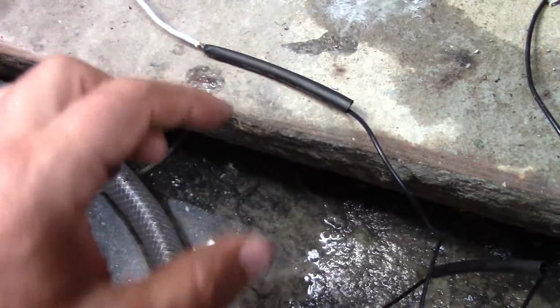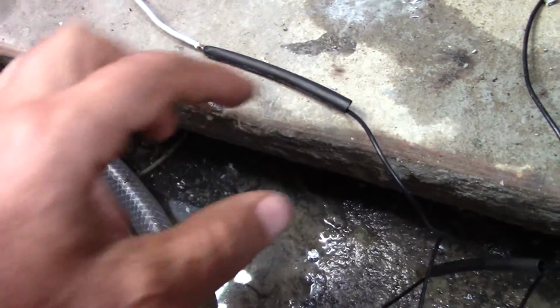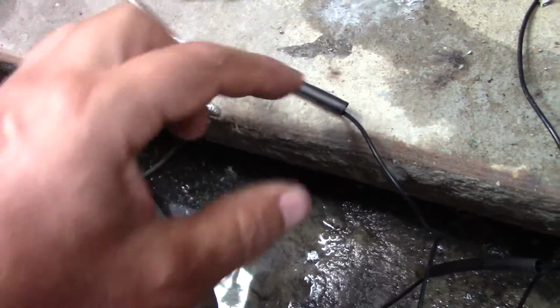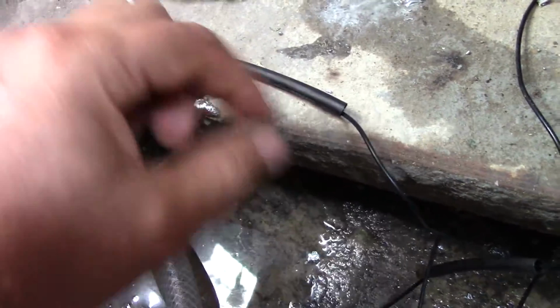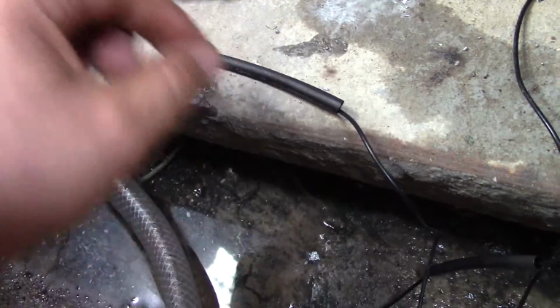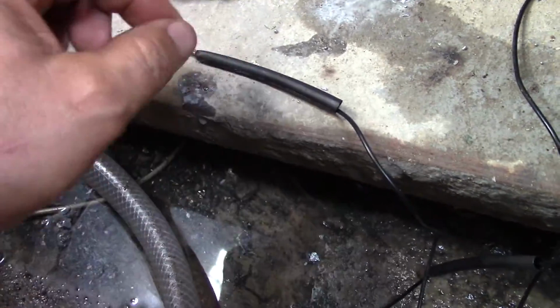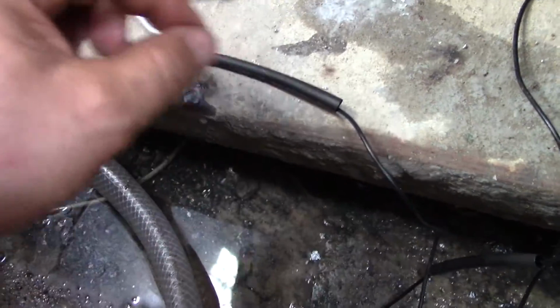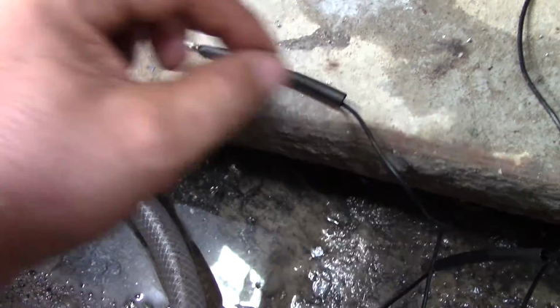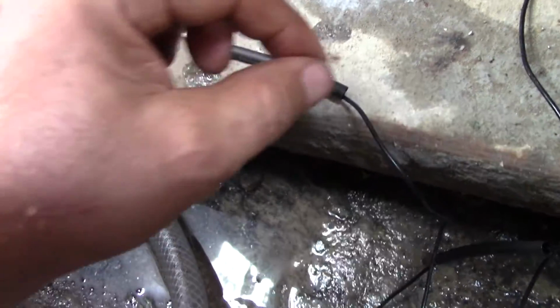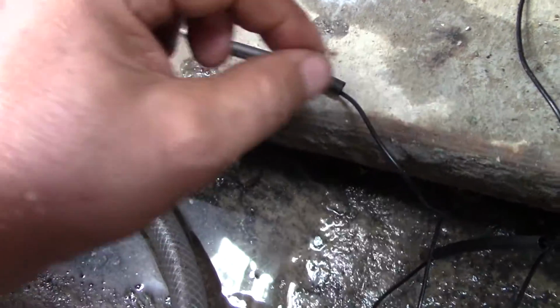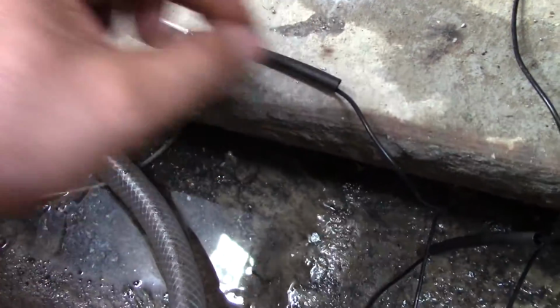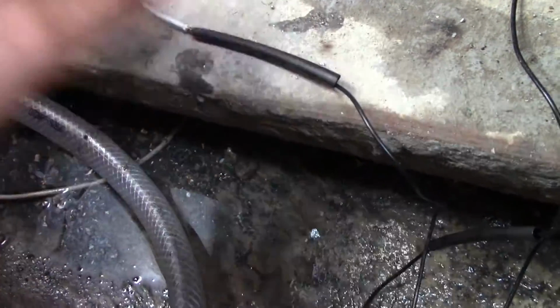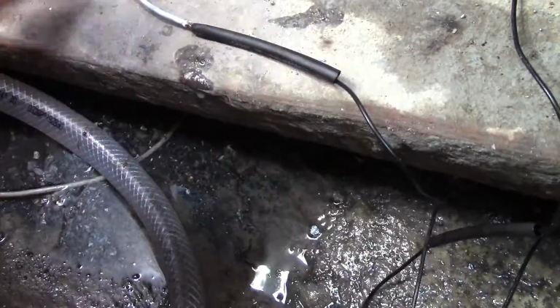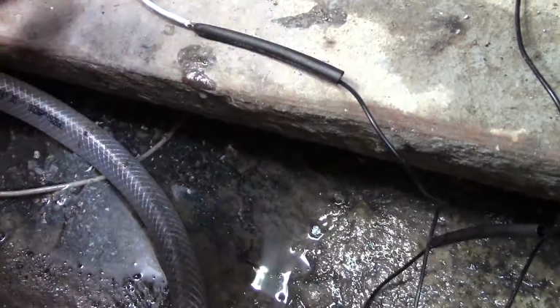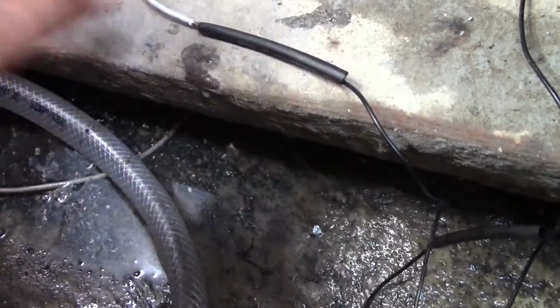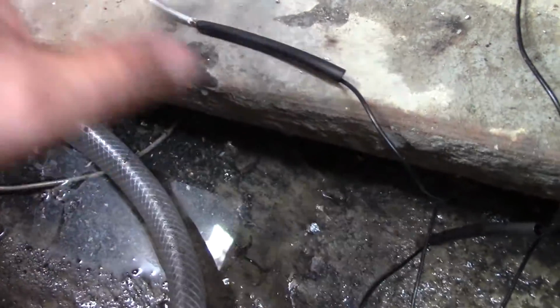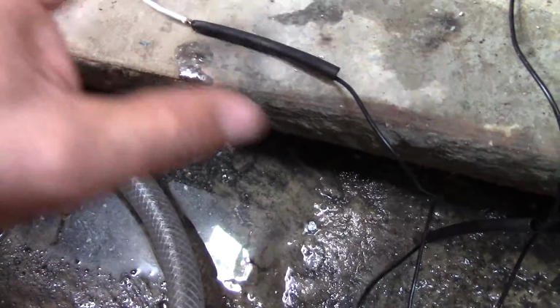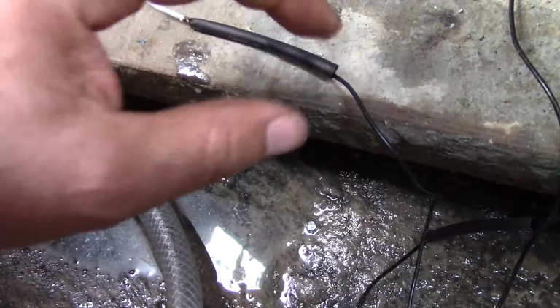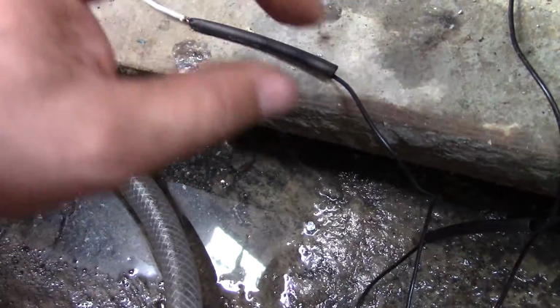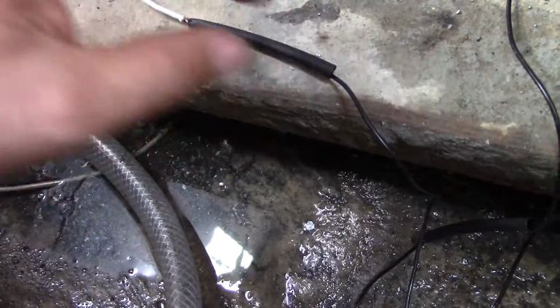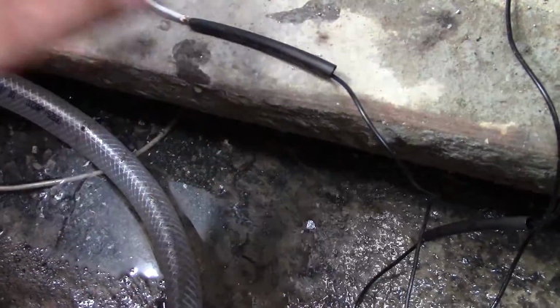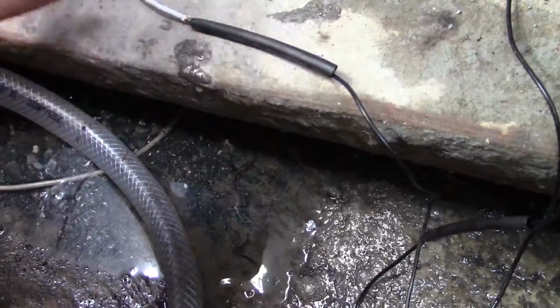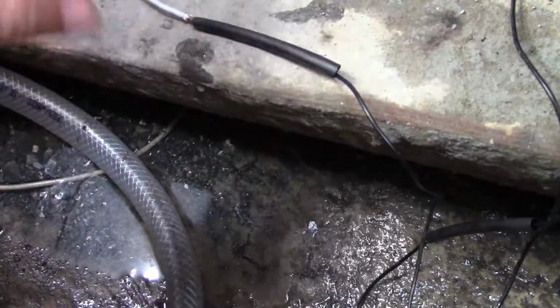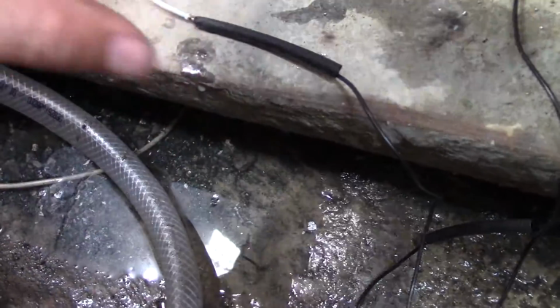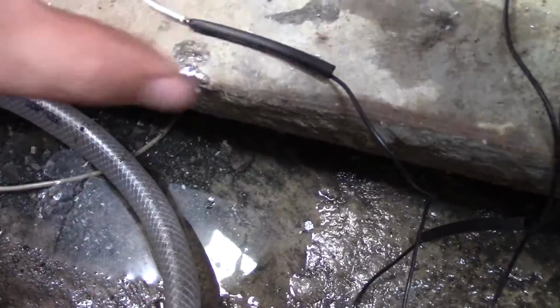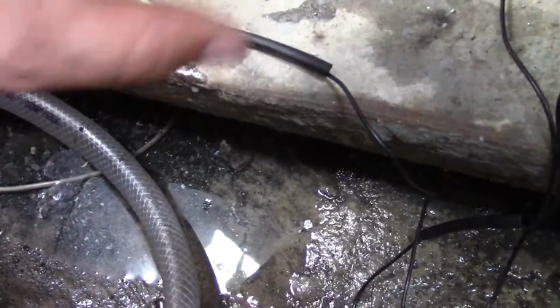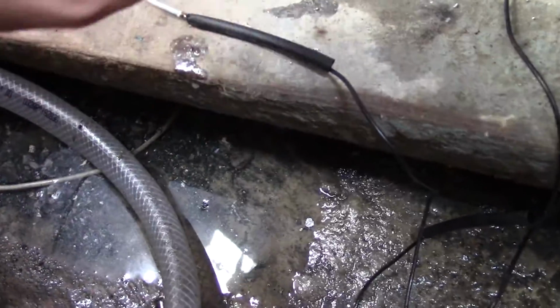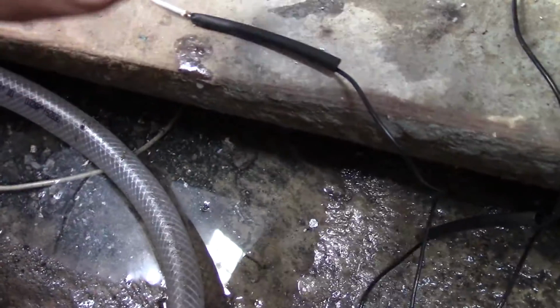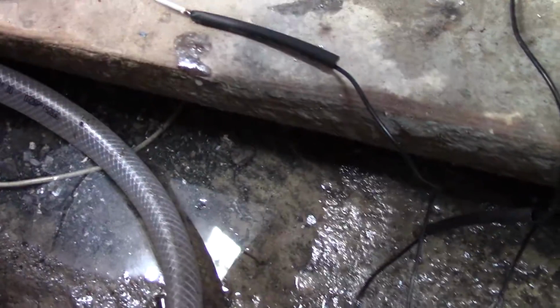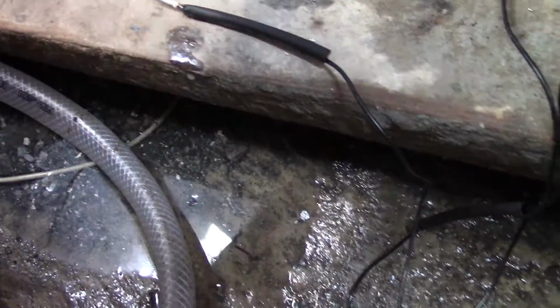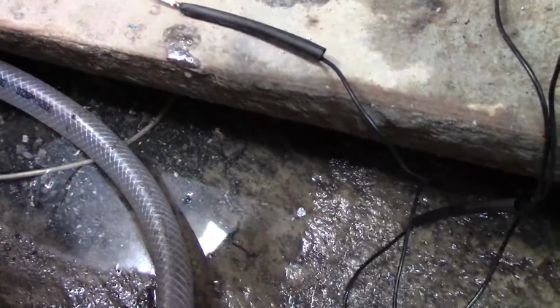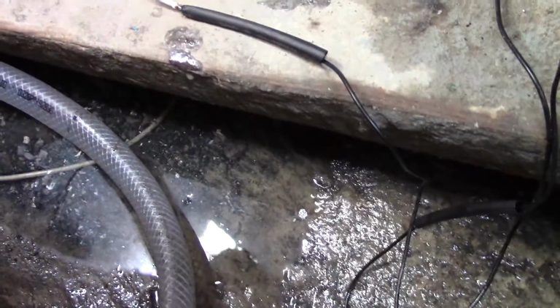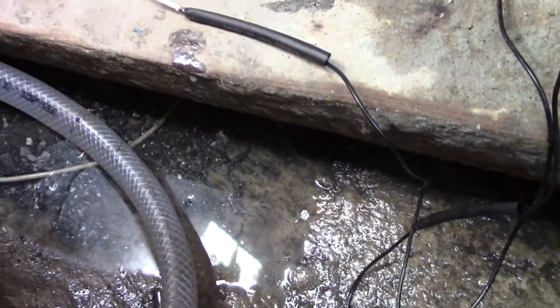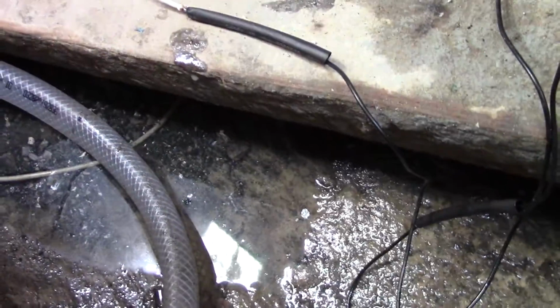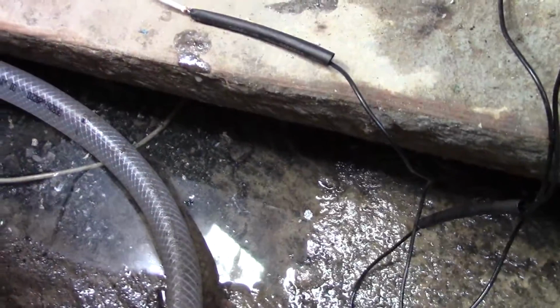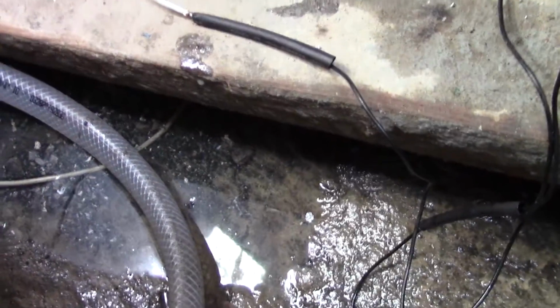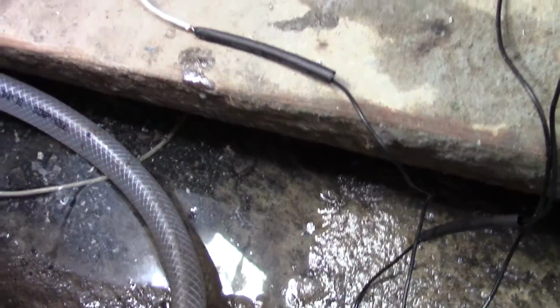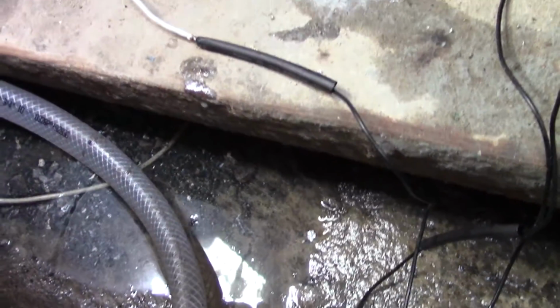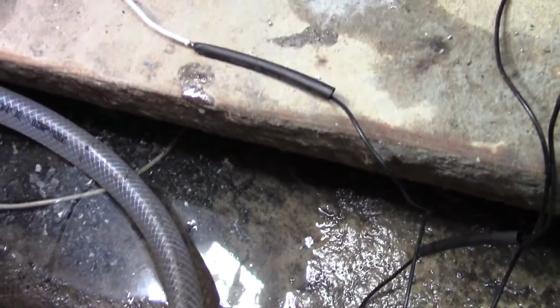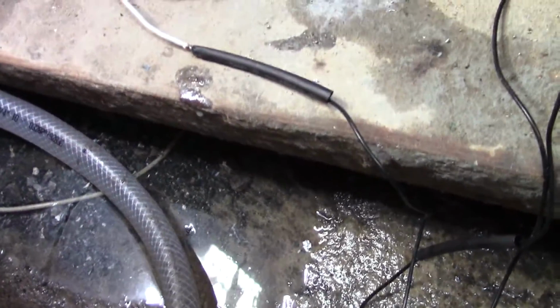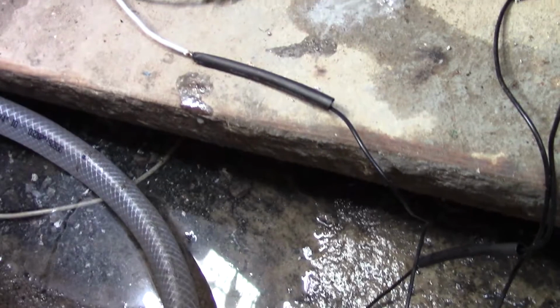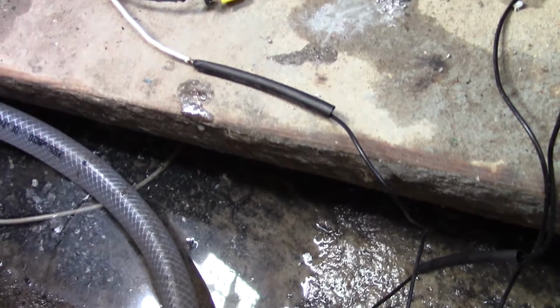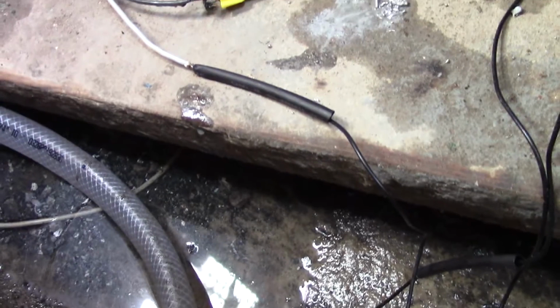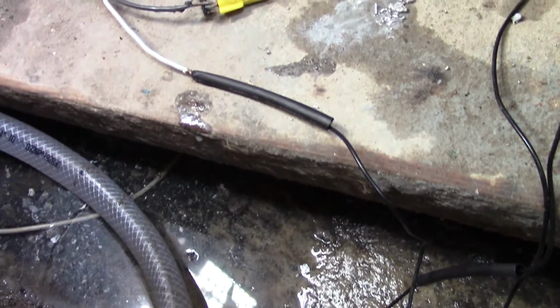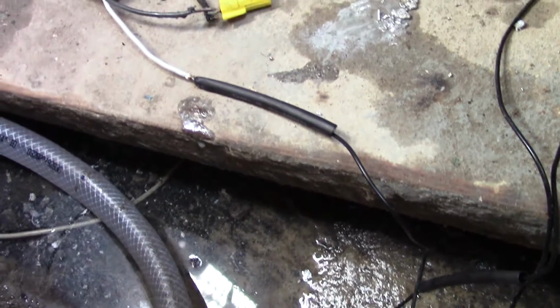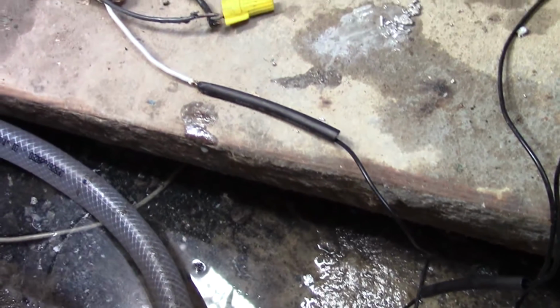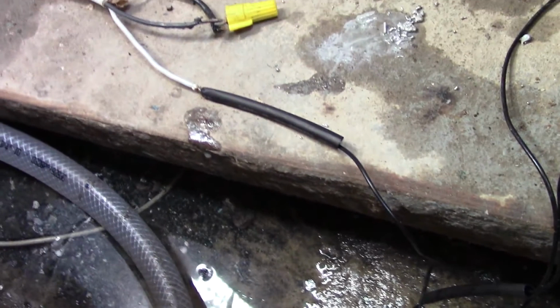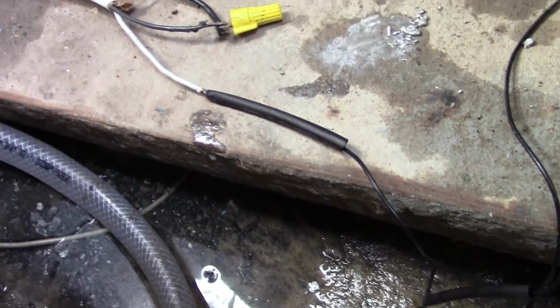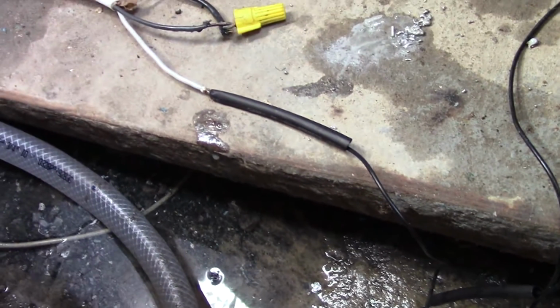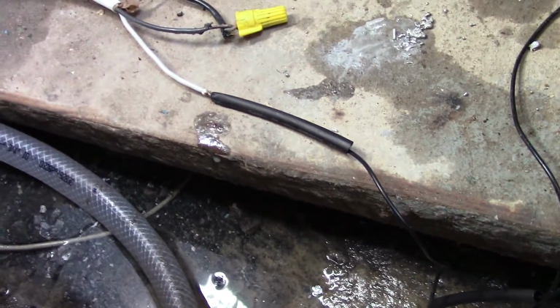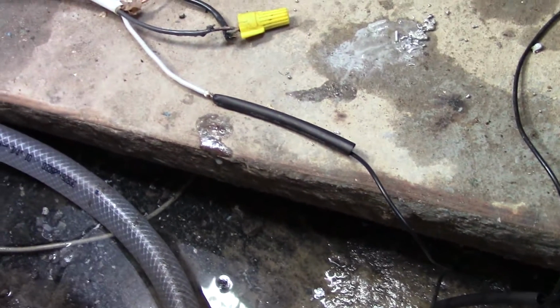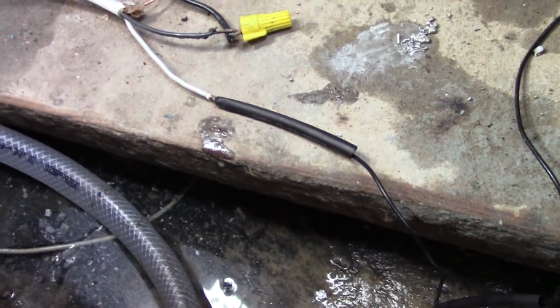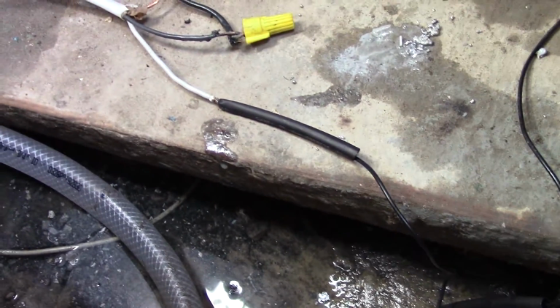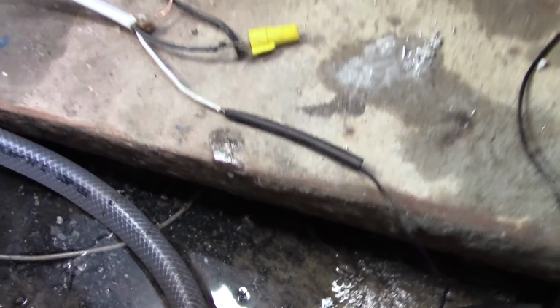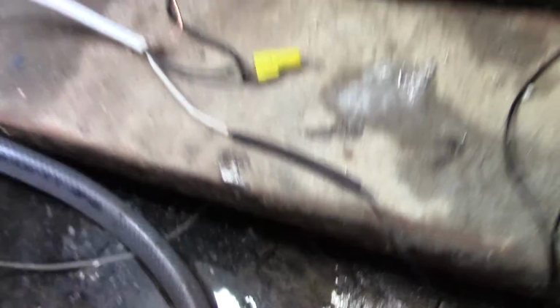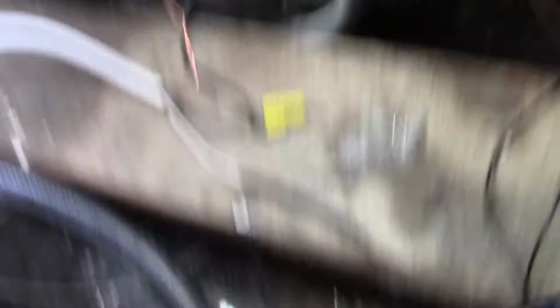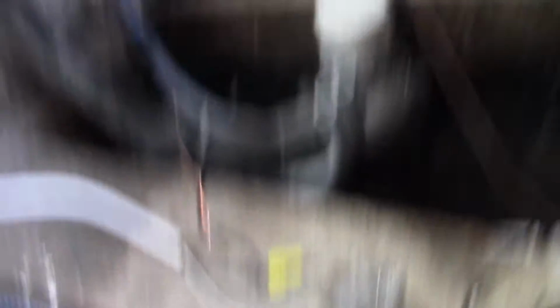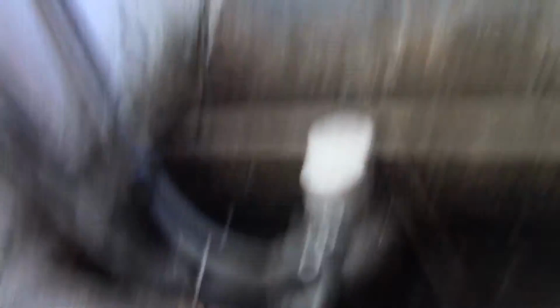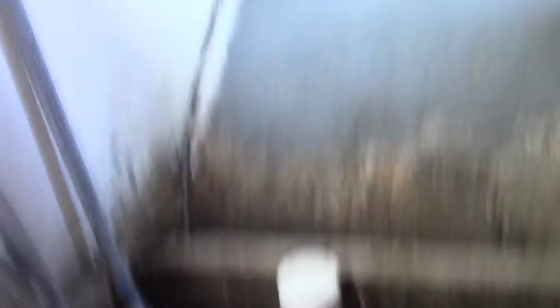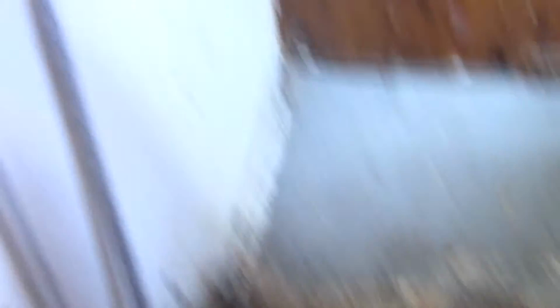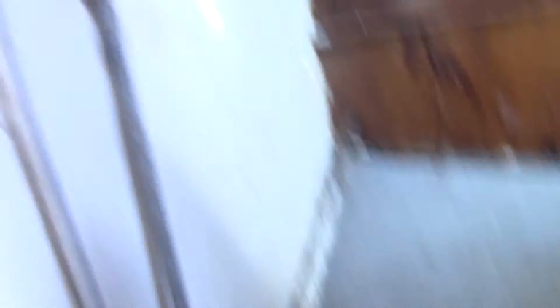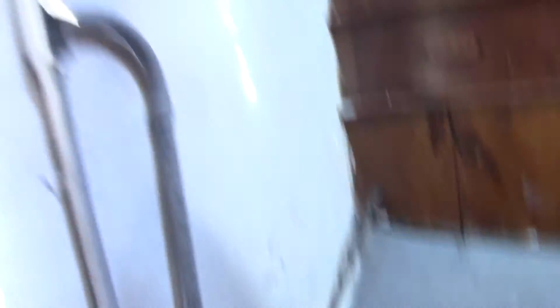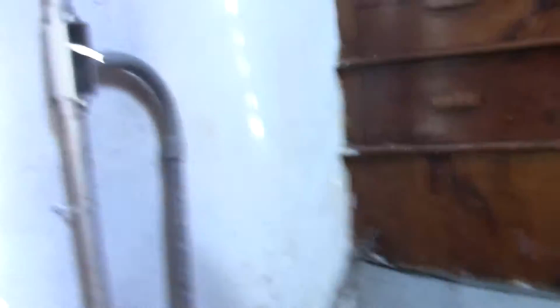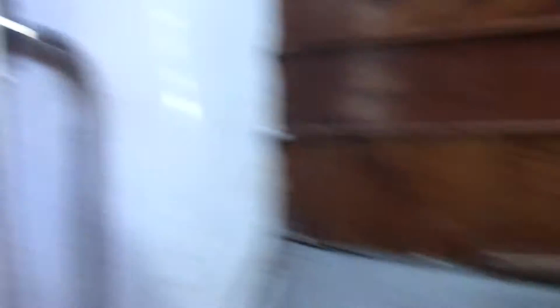Then you put the torch on that very lightly and it shrinks it and seals it. But before we do that, we're going to put some grease.